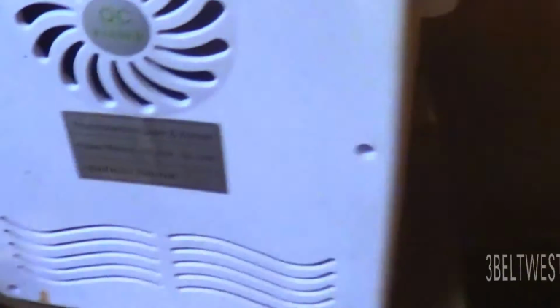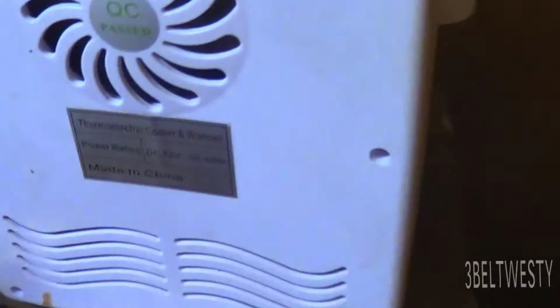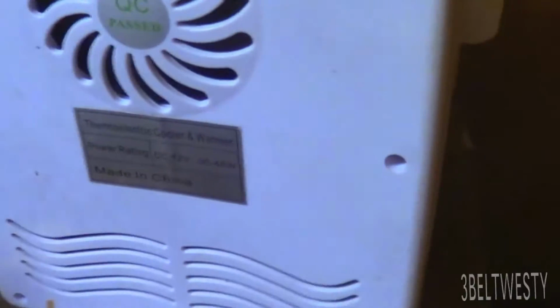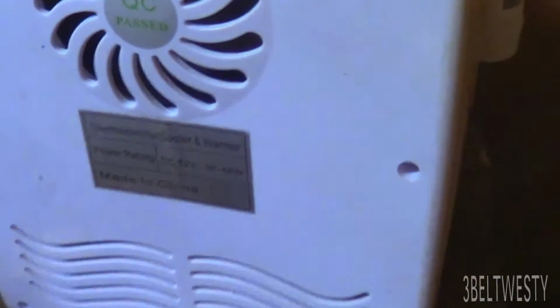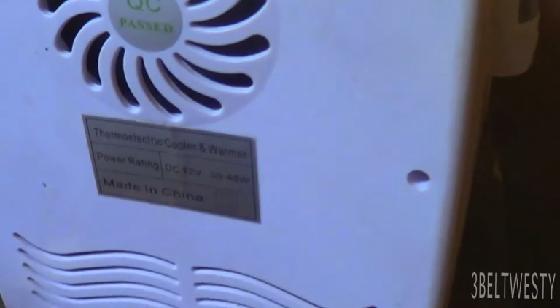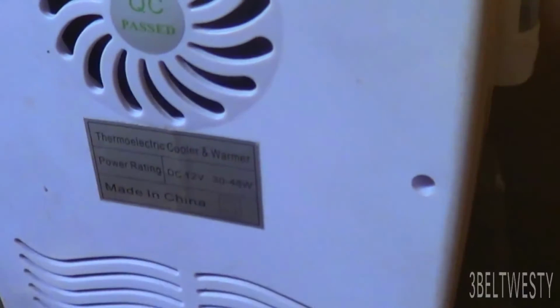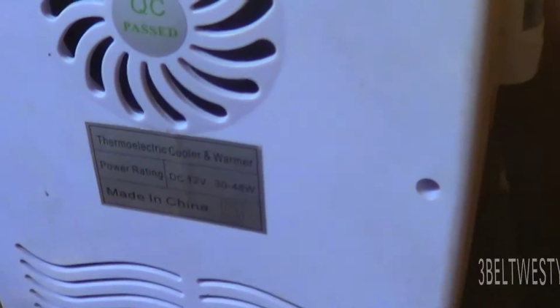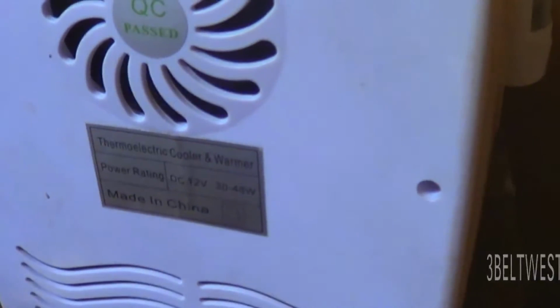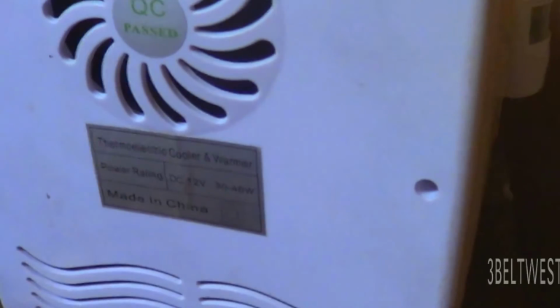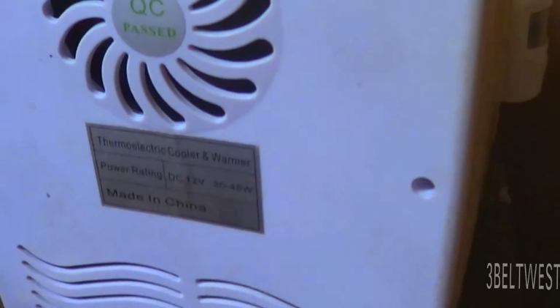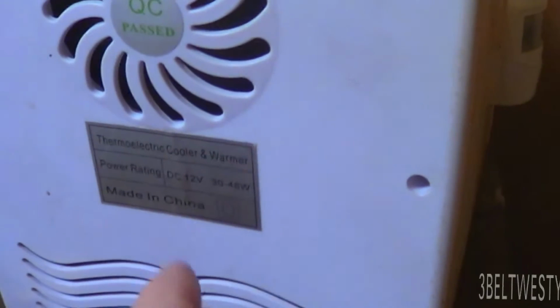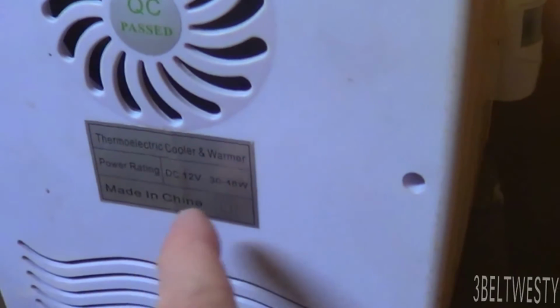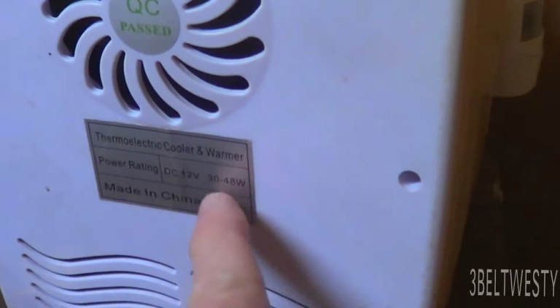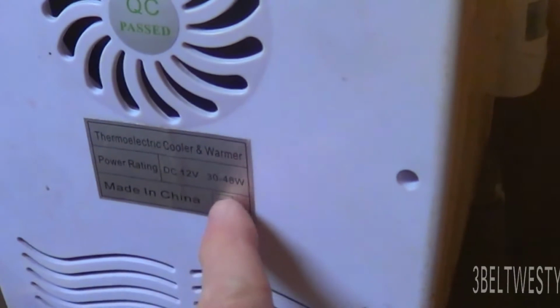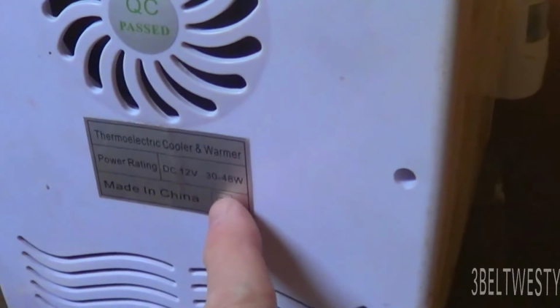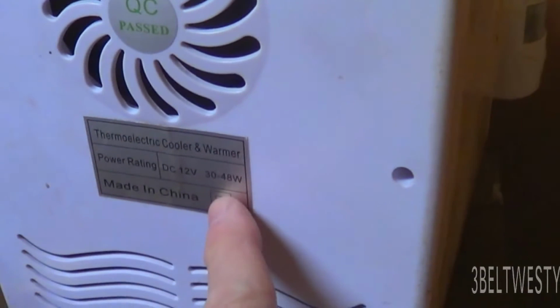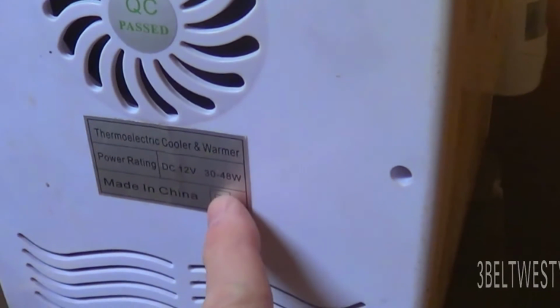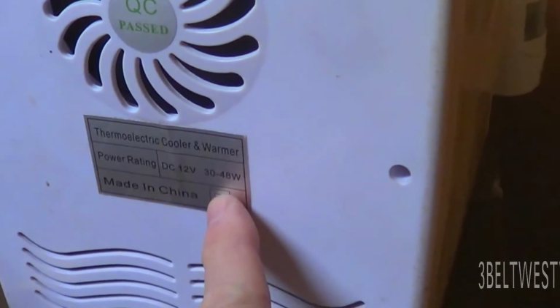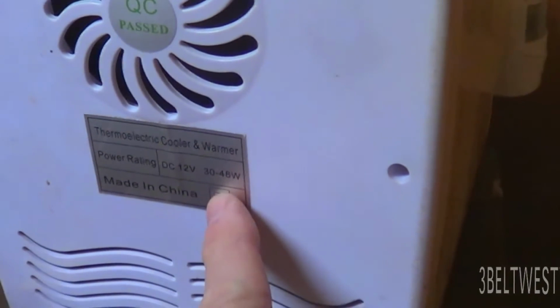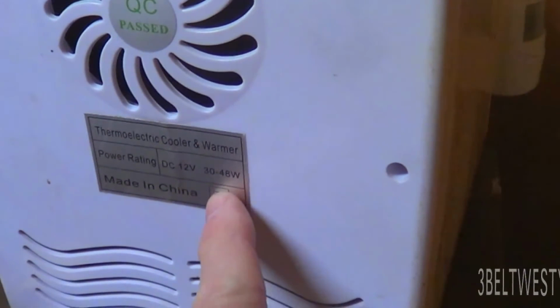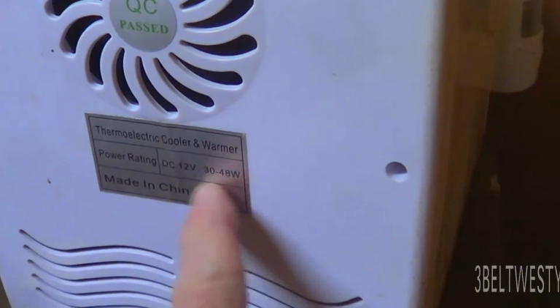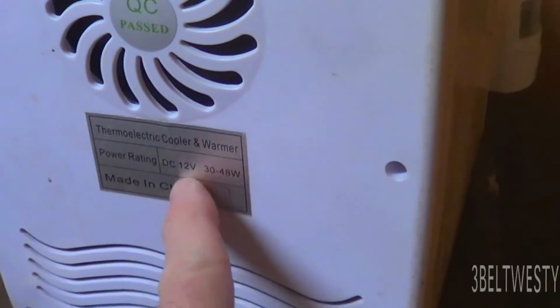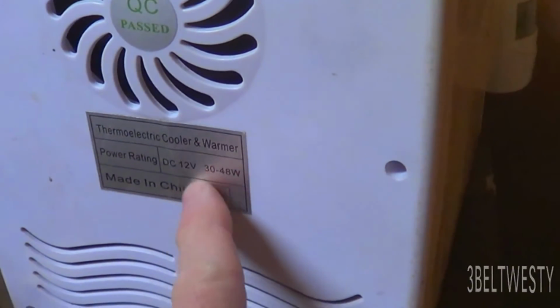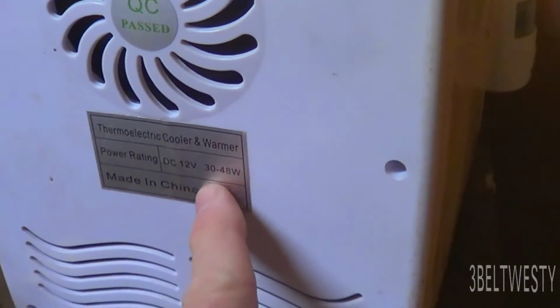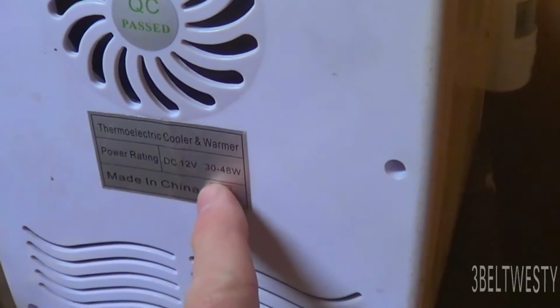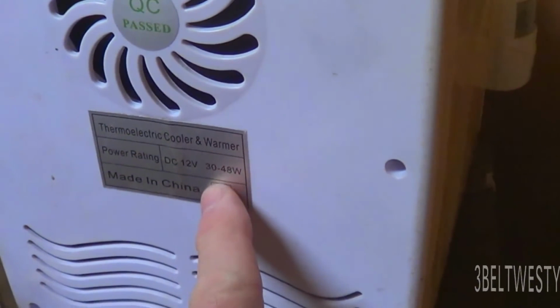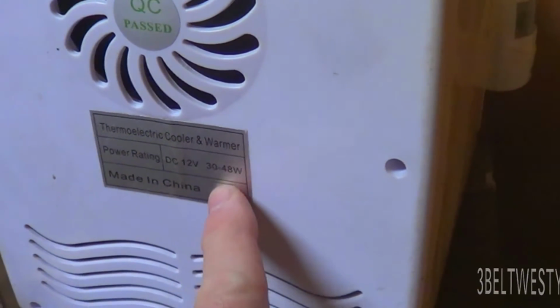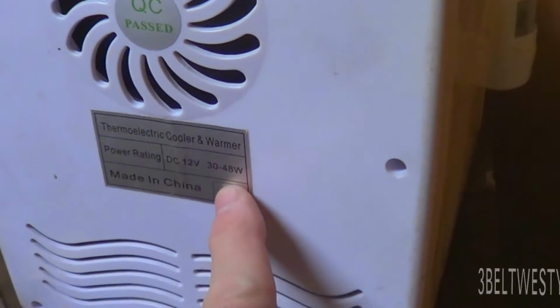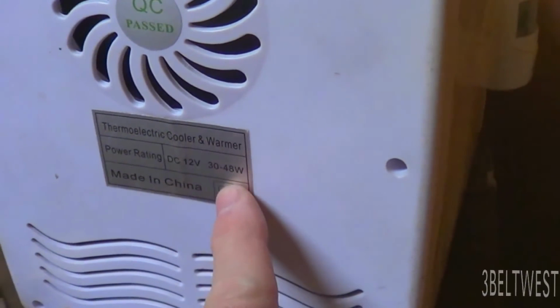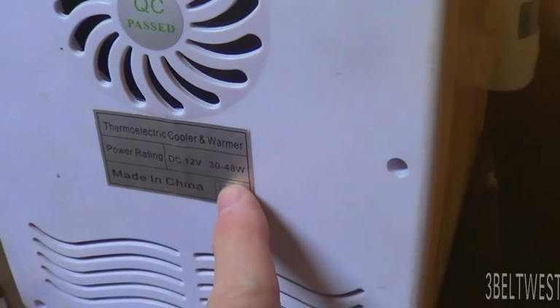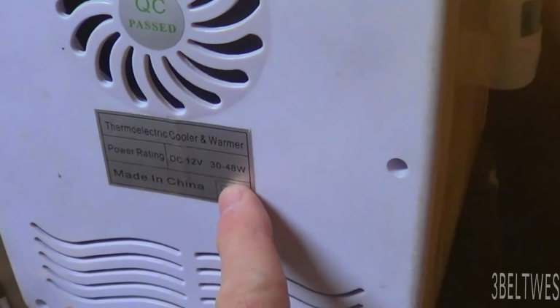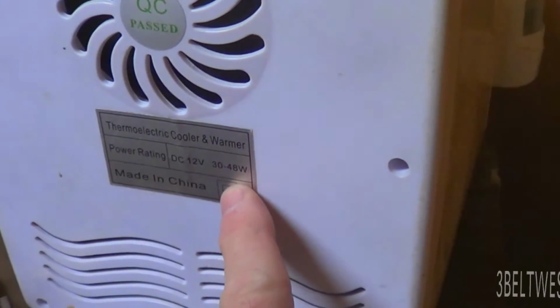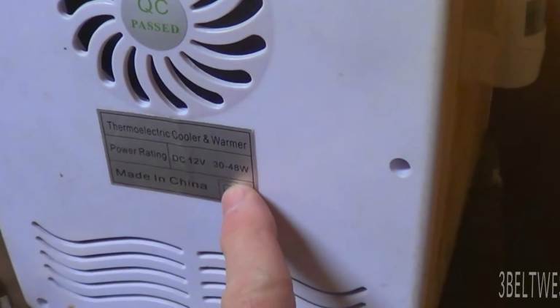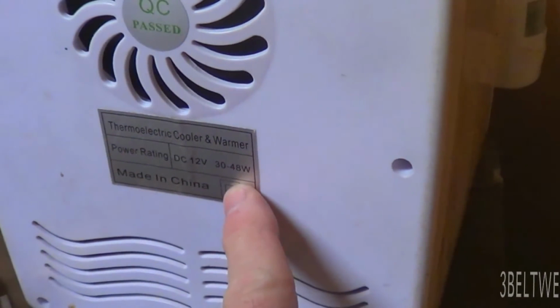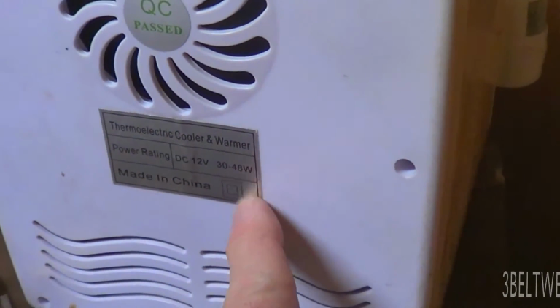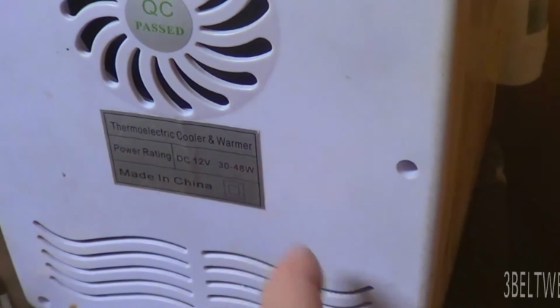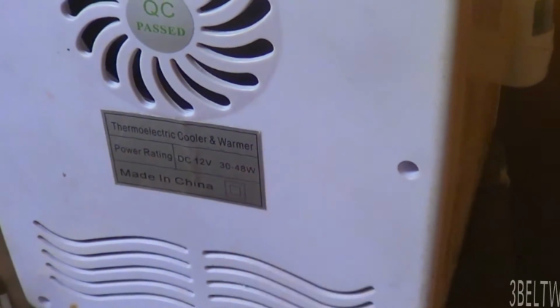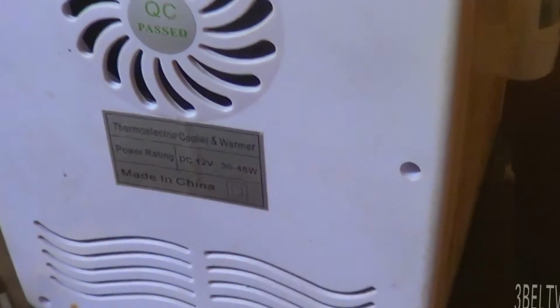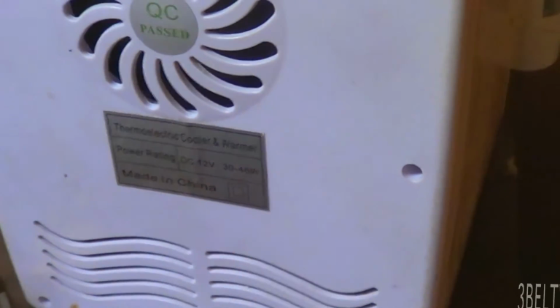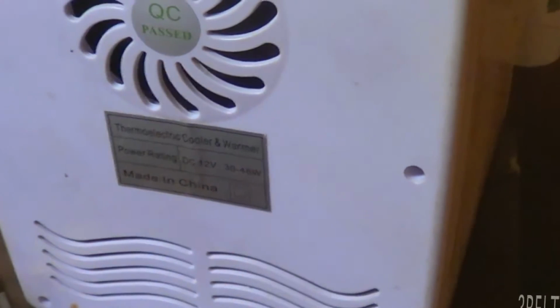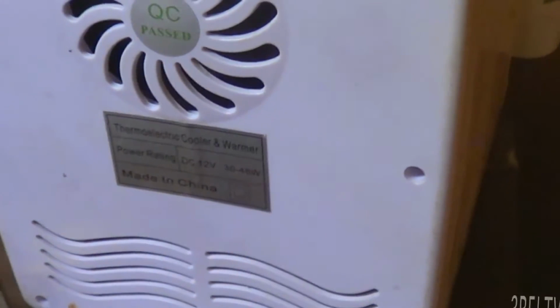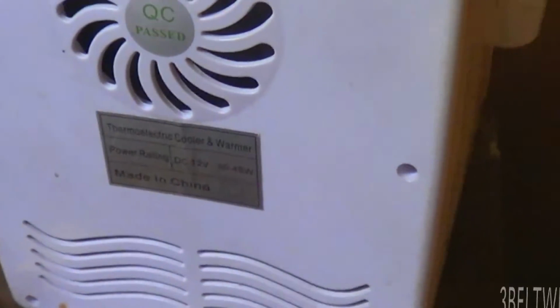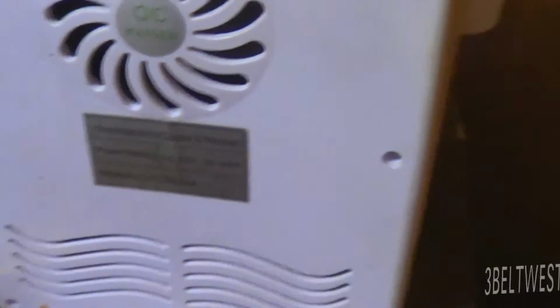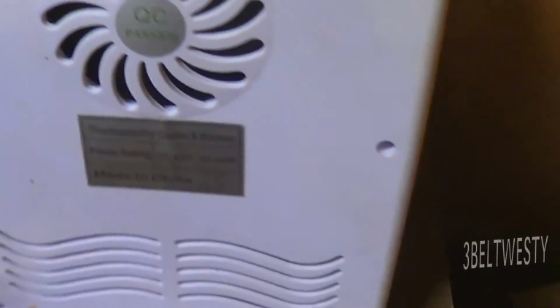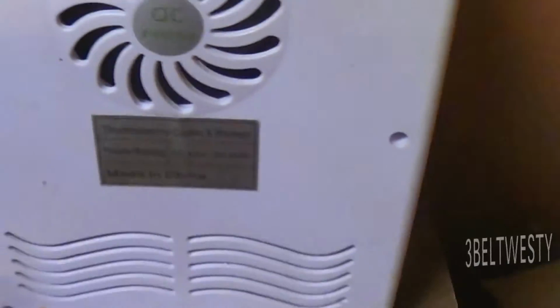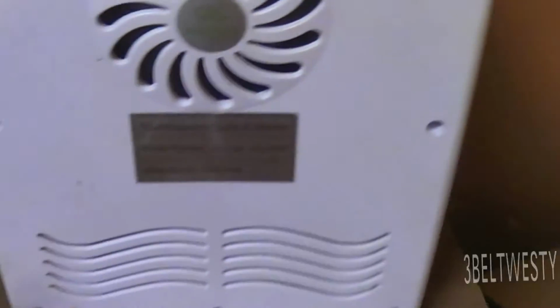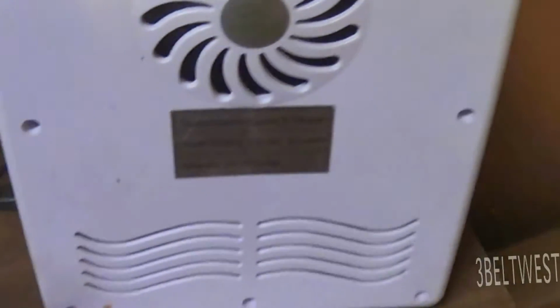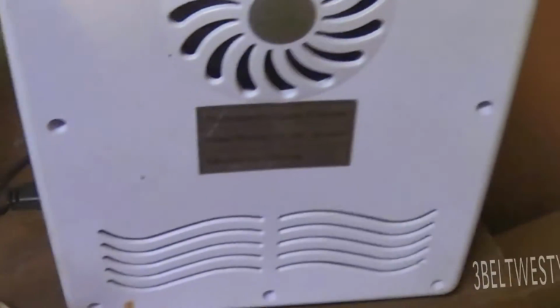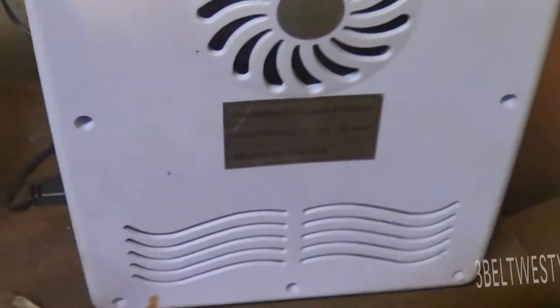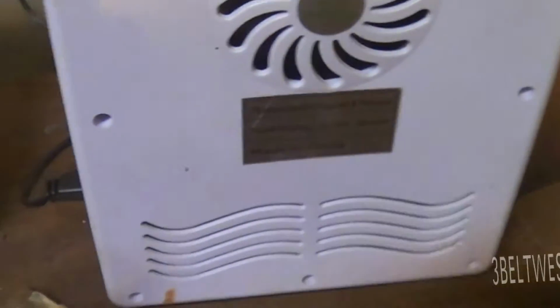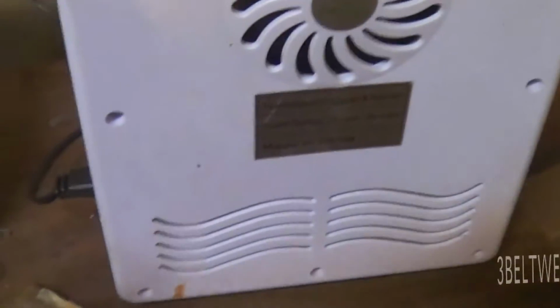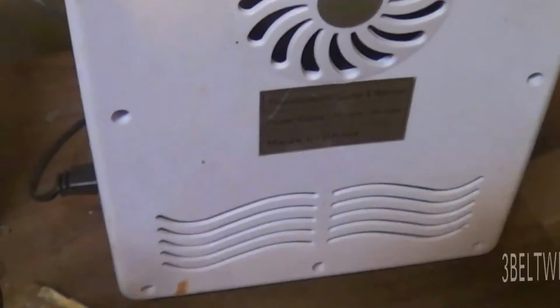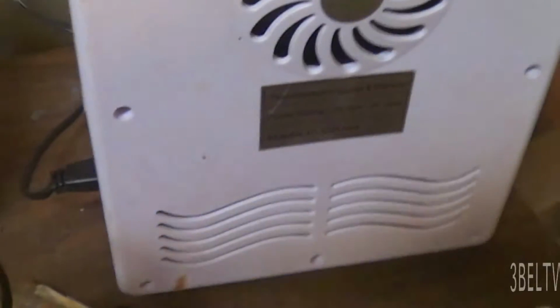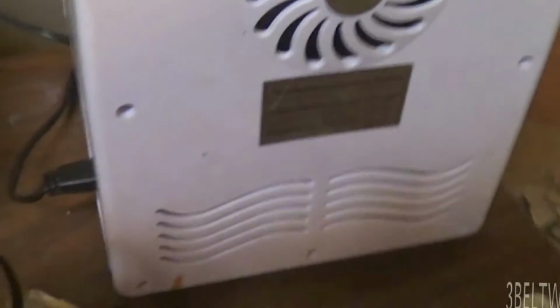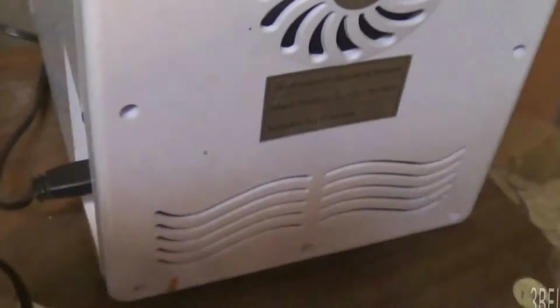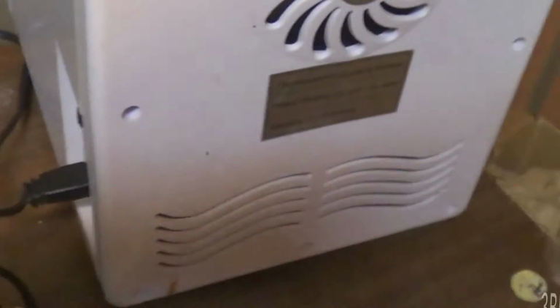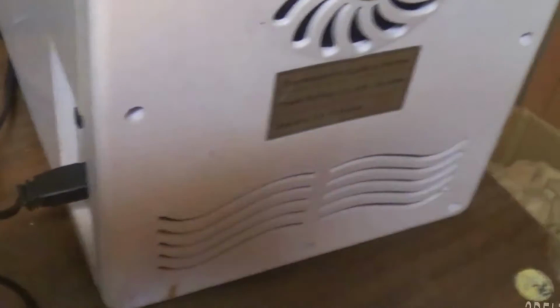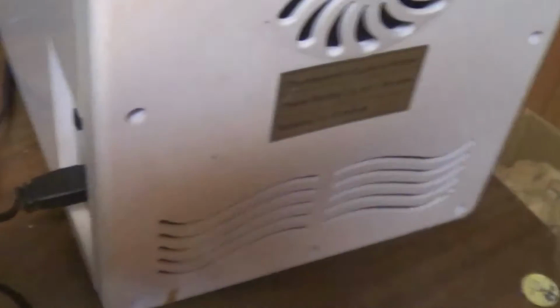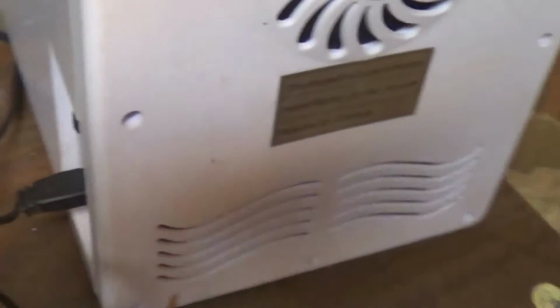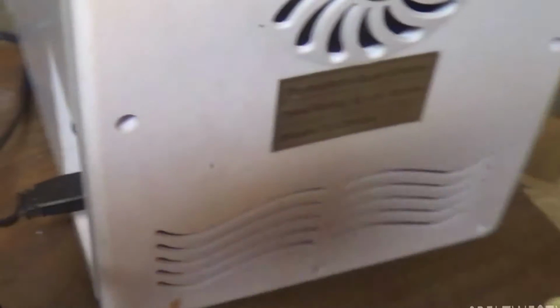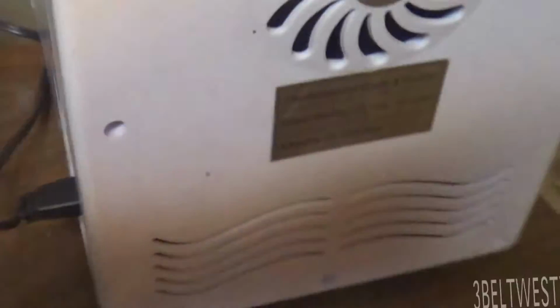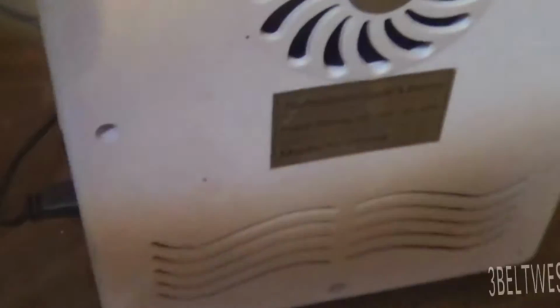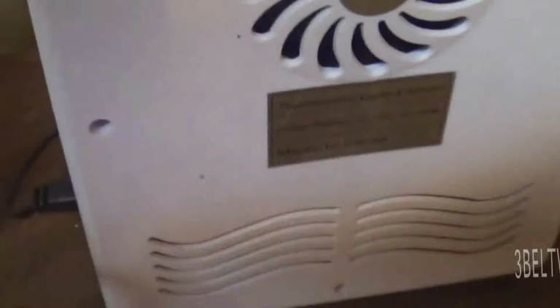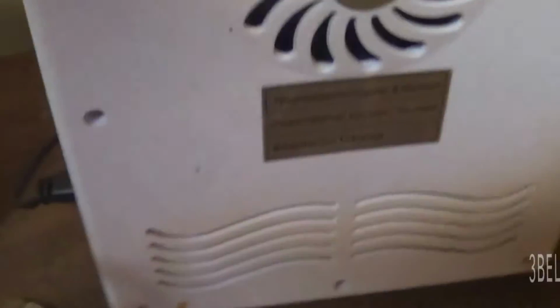It's made in China. 12 volt input, and it's 30 to 48 watts. Right now it's about 6 degrees here in the shop.